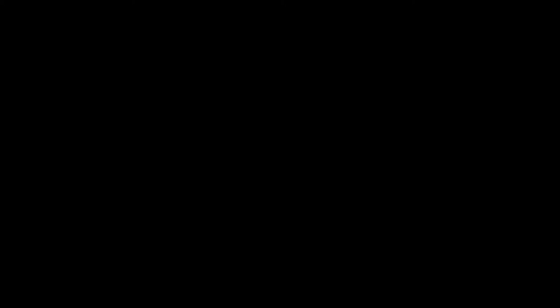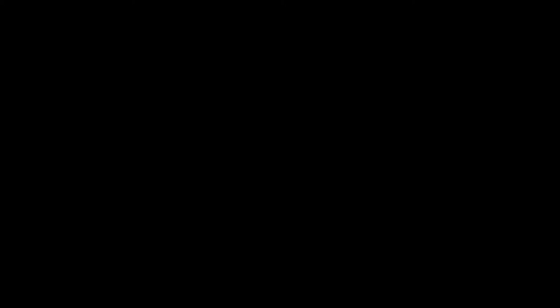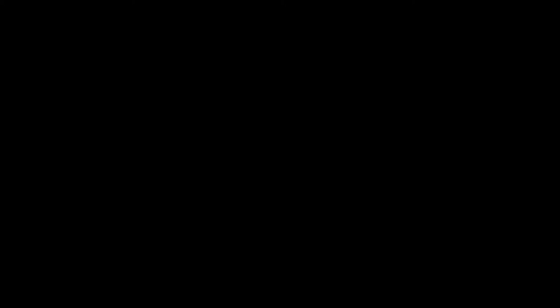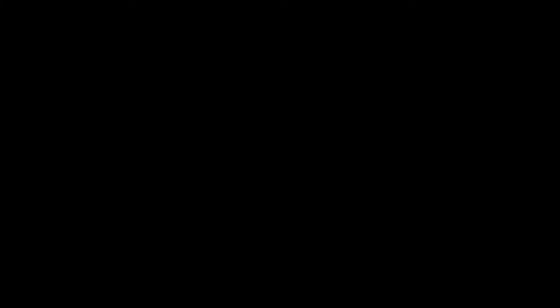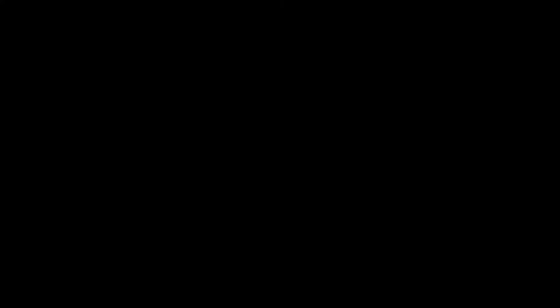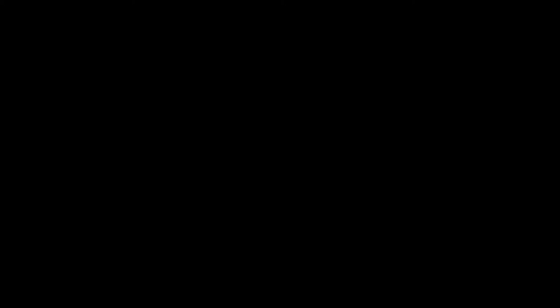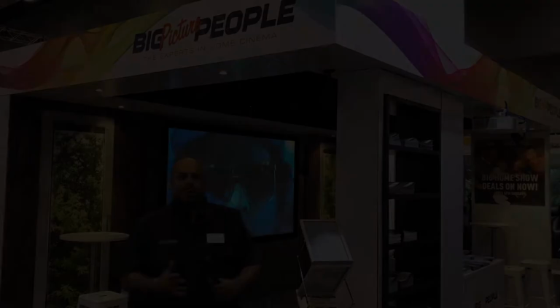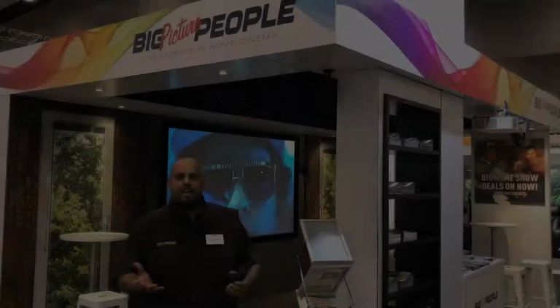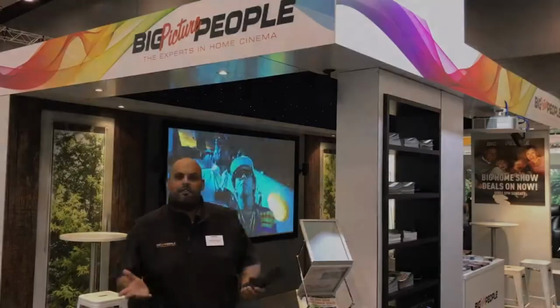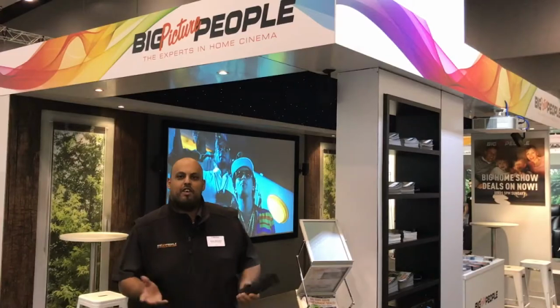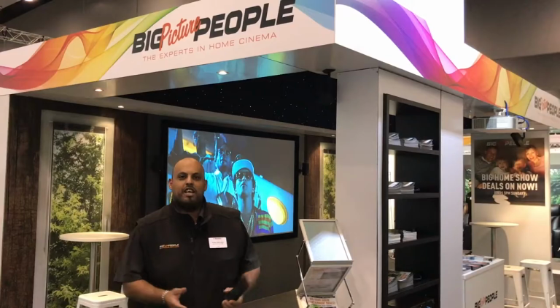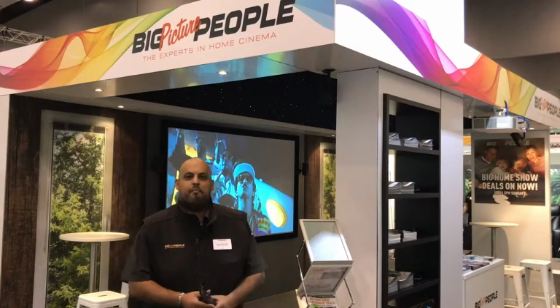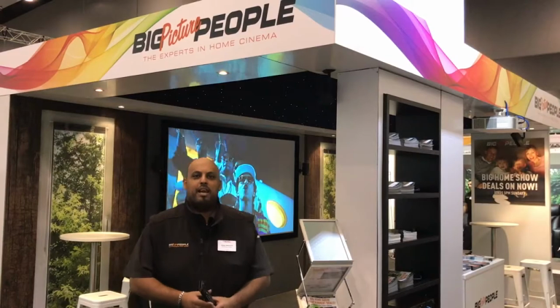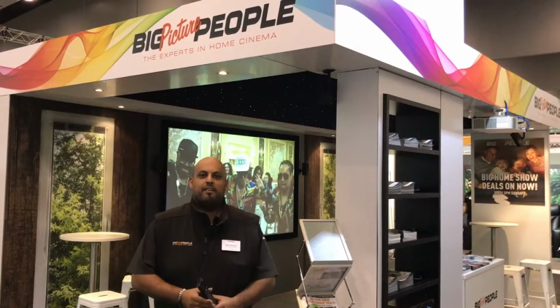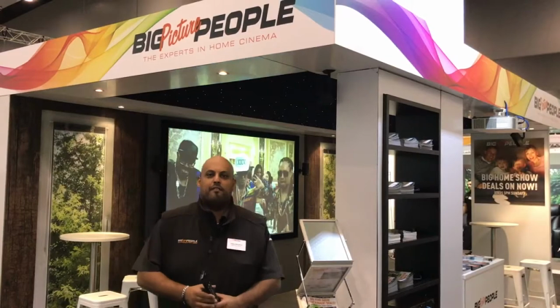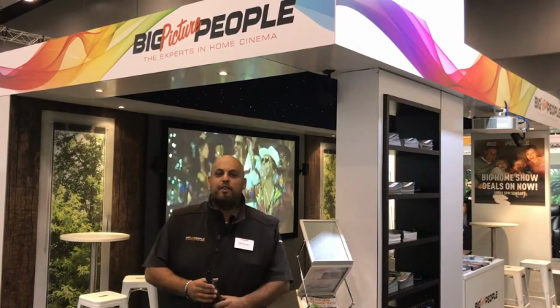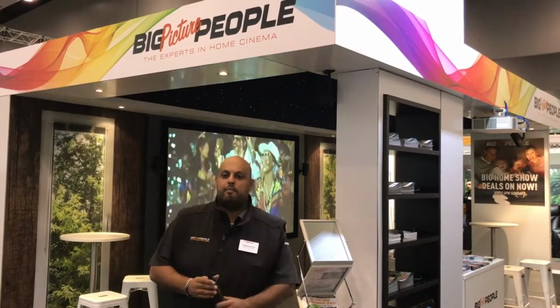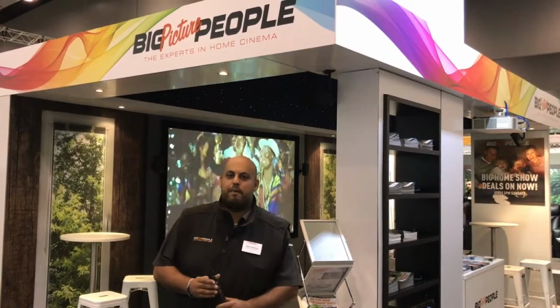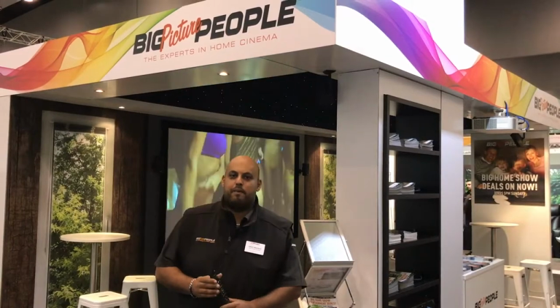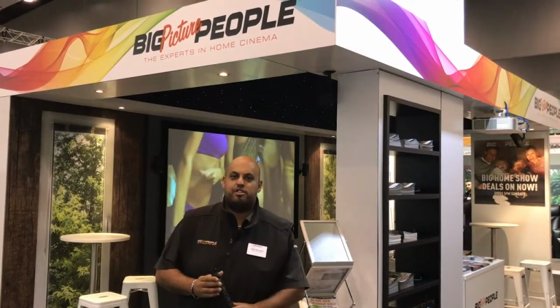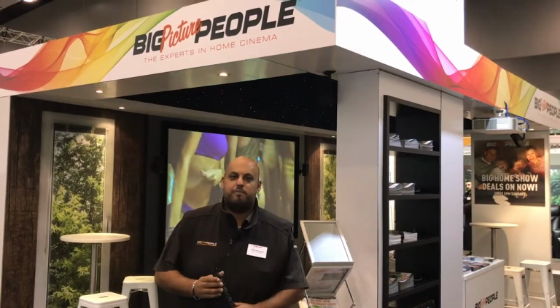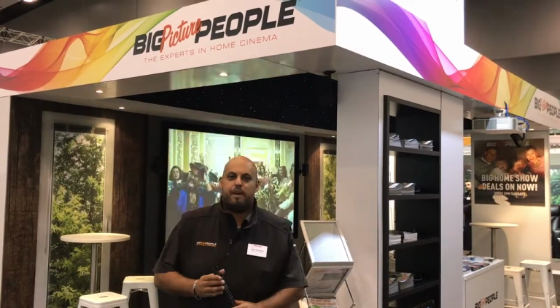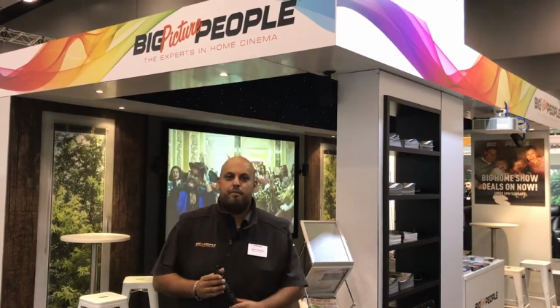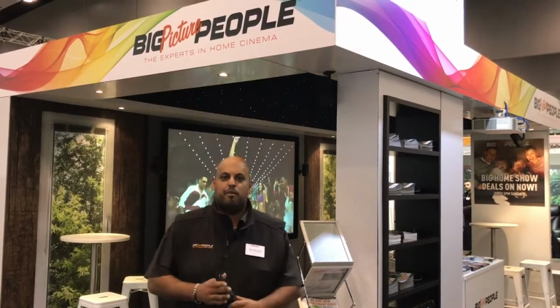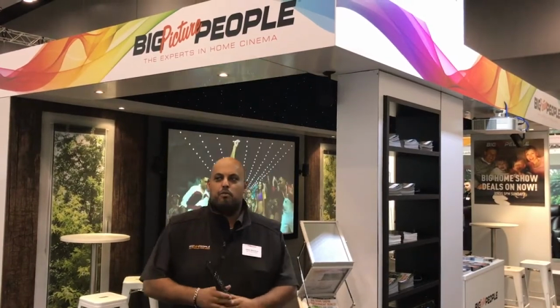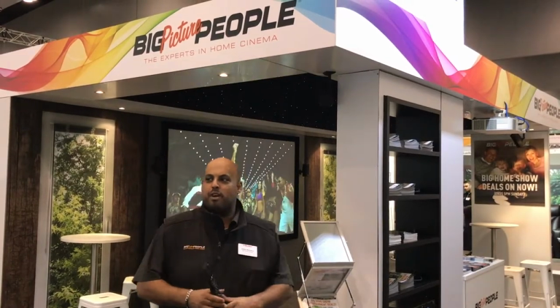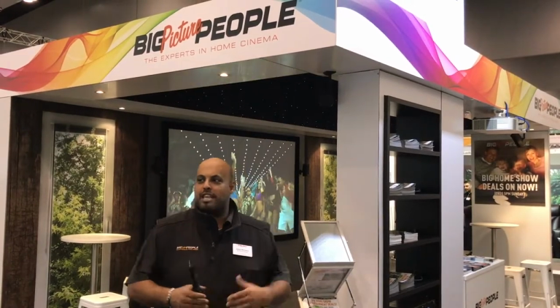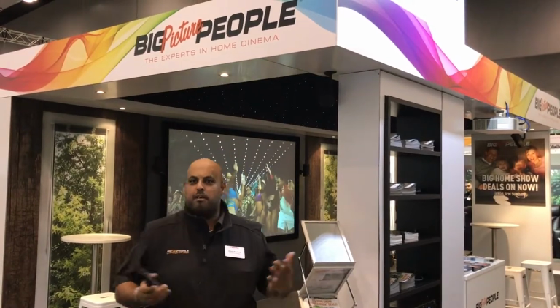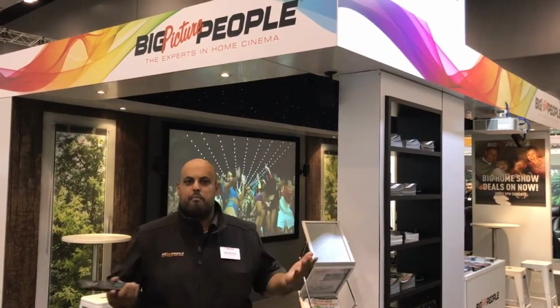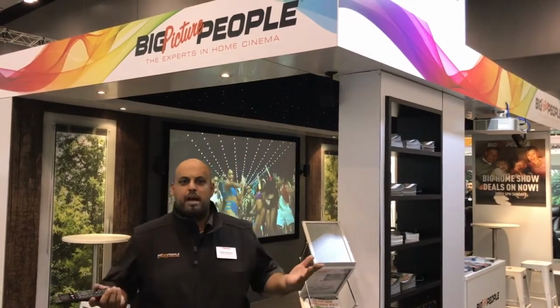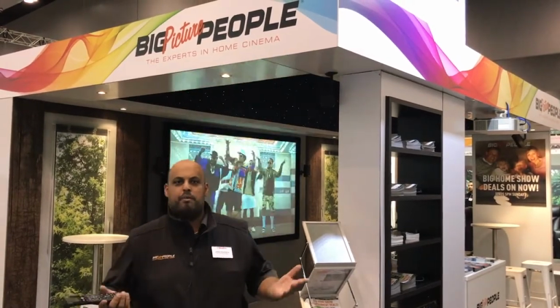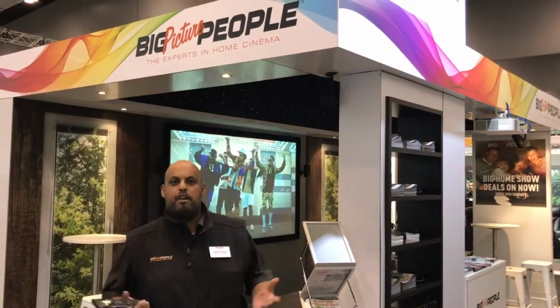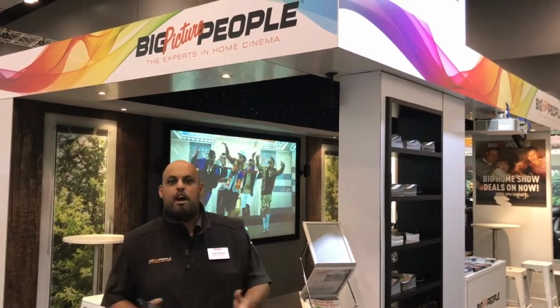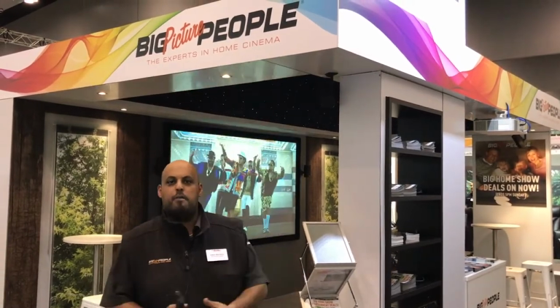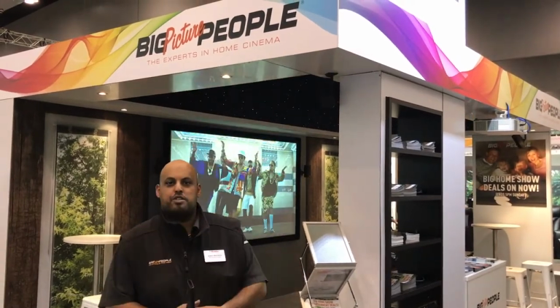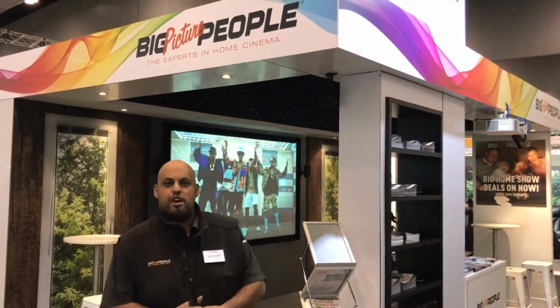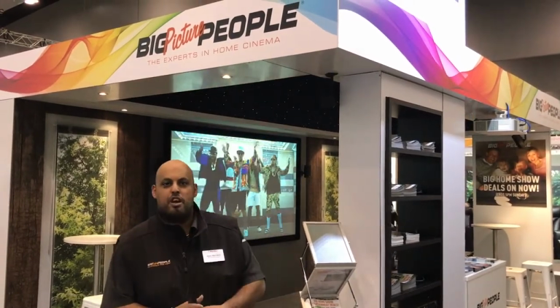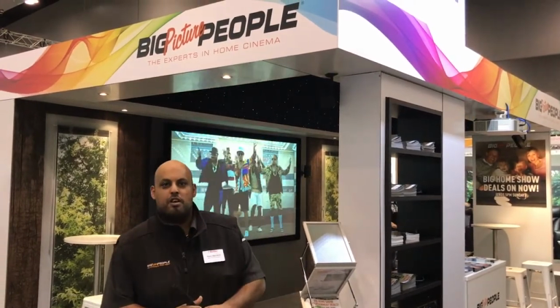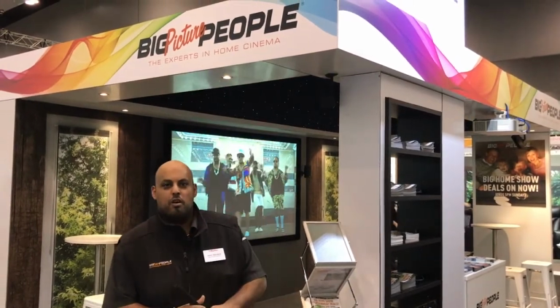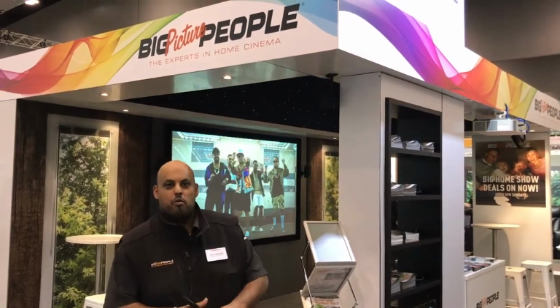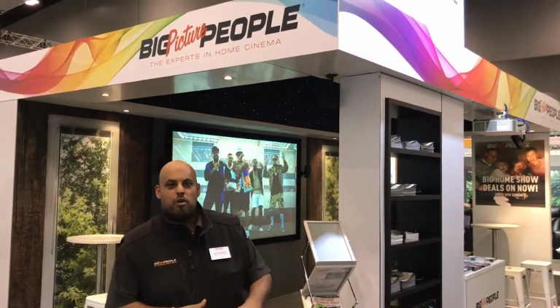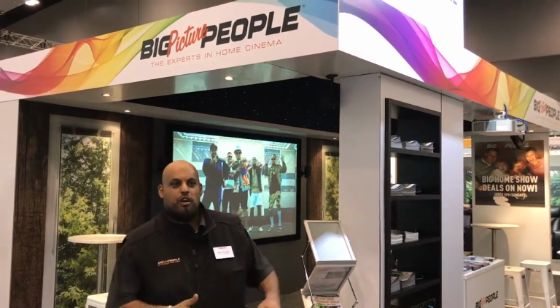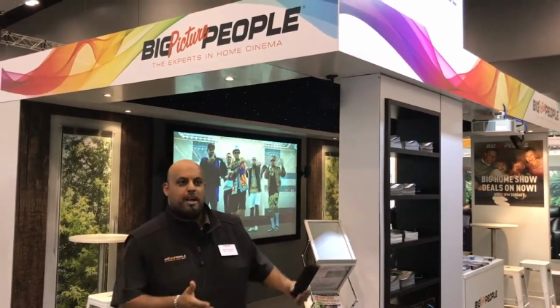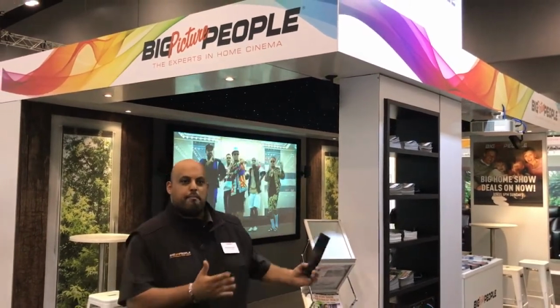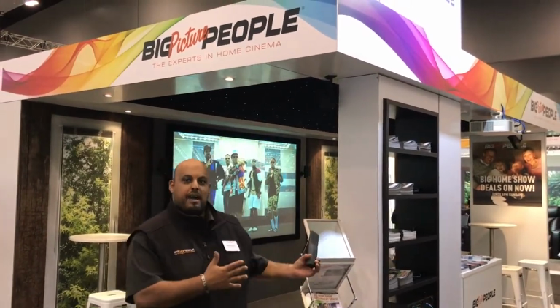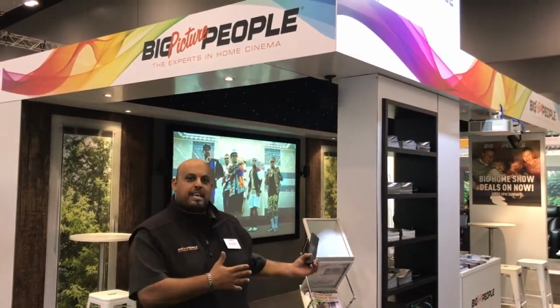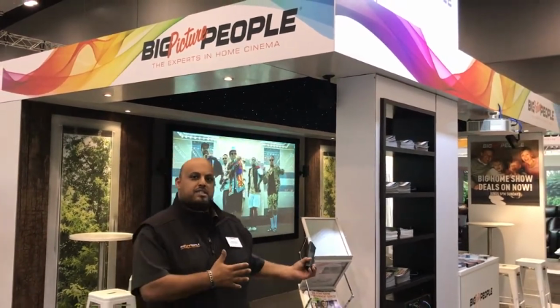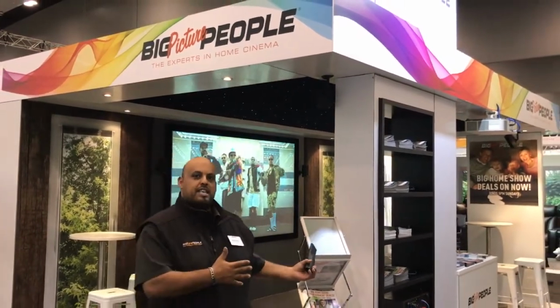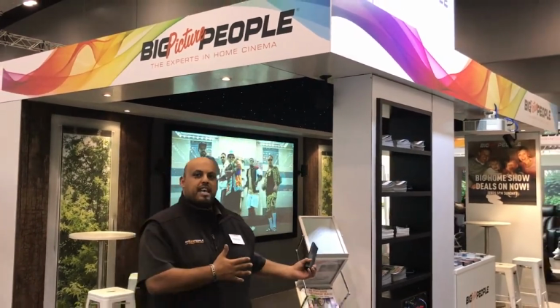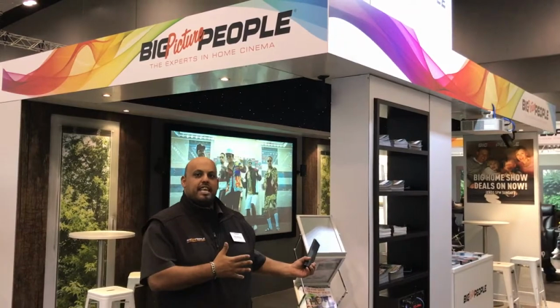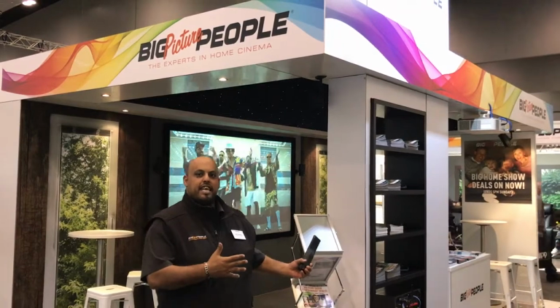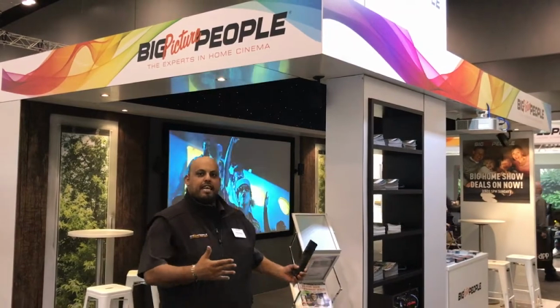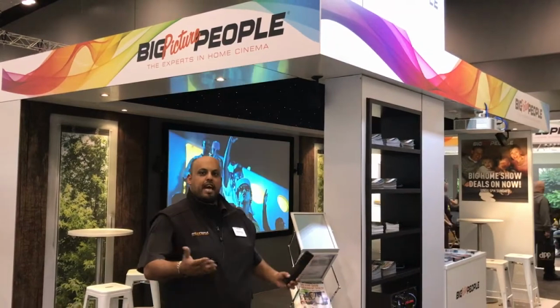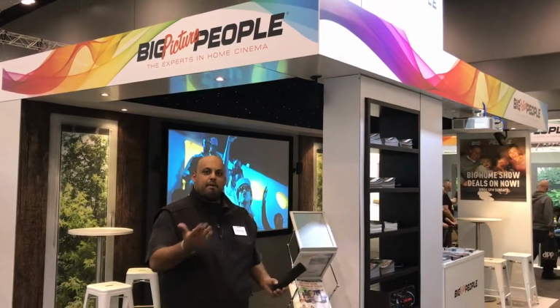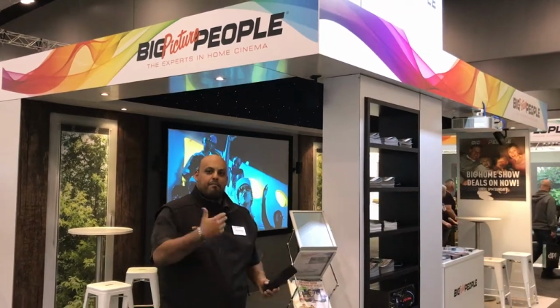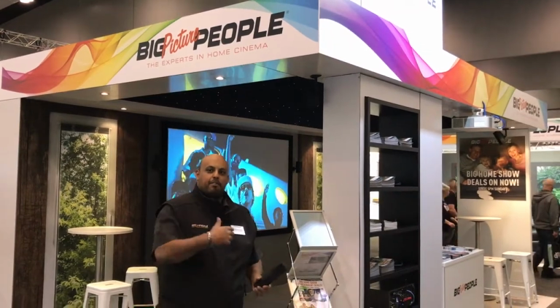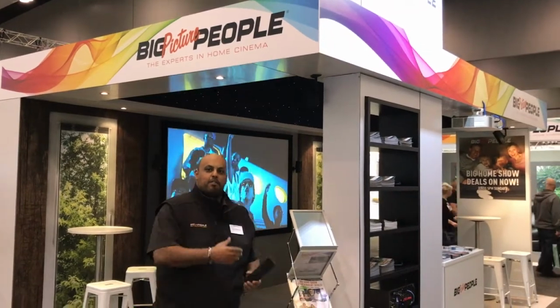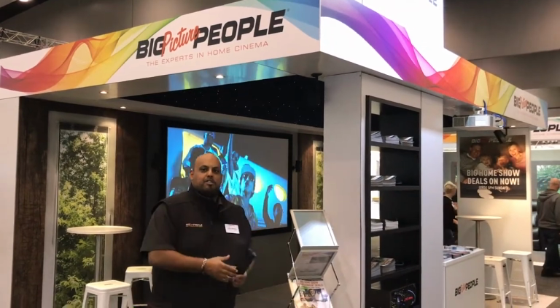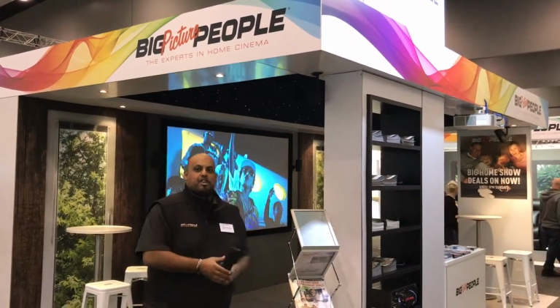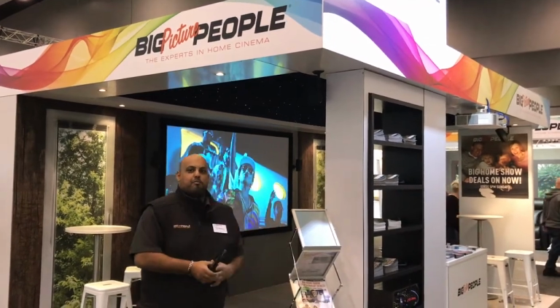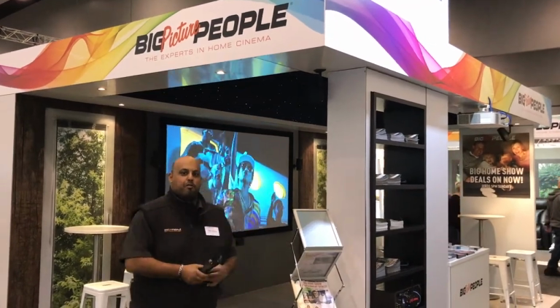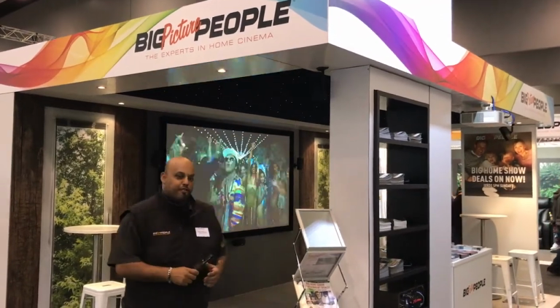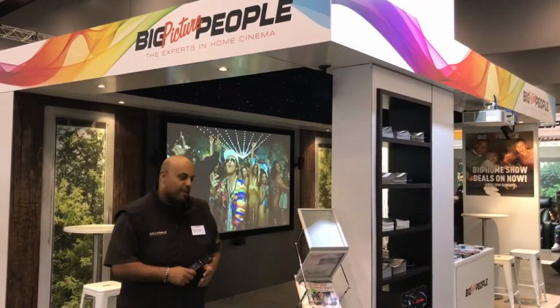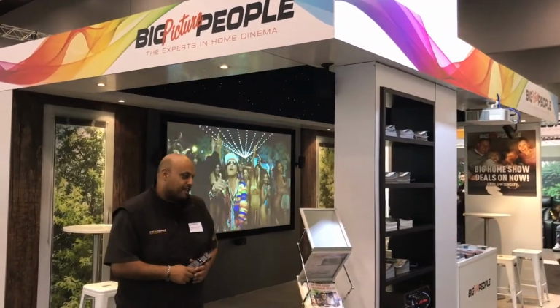Hi everyone, I'm Adam from The Big Picture People. We're at the Melbourne Home Show. We've got our main stand here. Come over and we'll see what we've got.